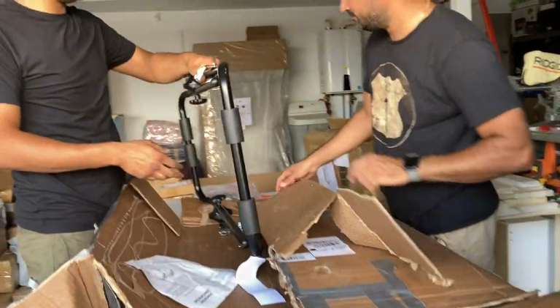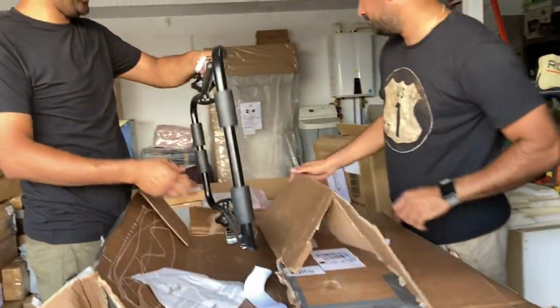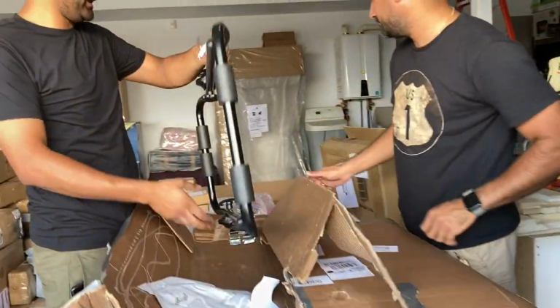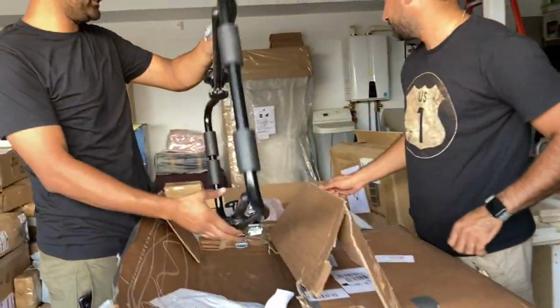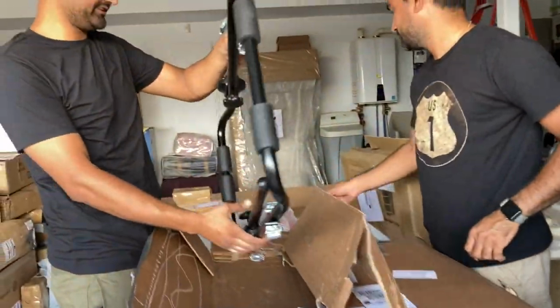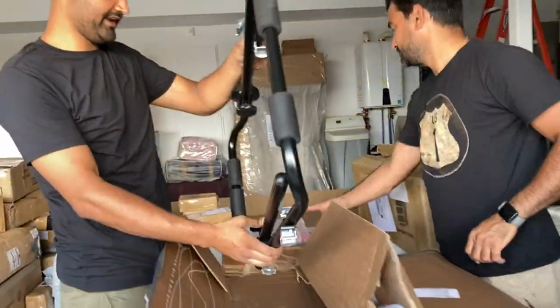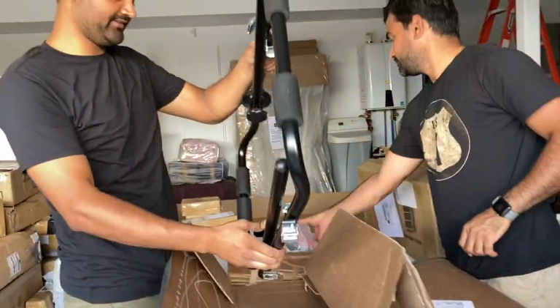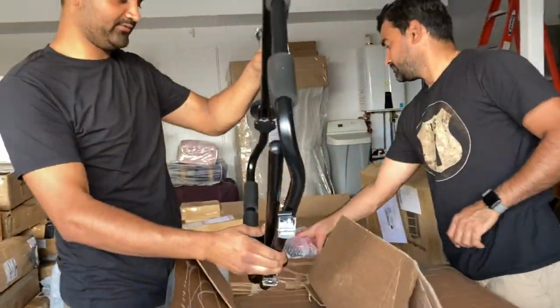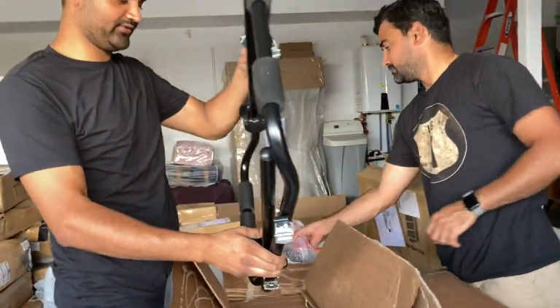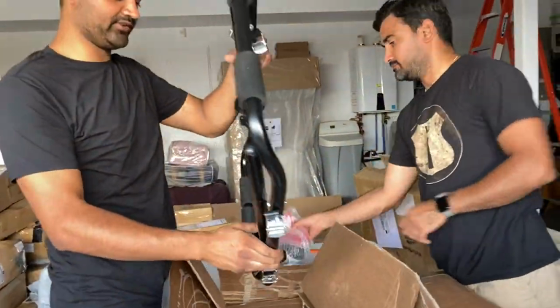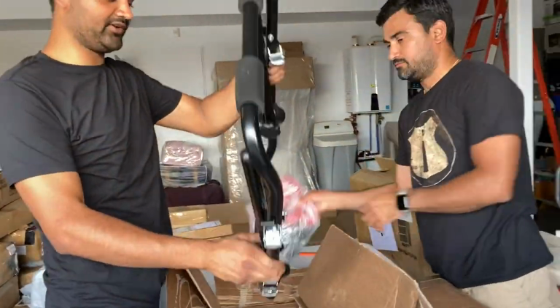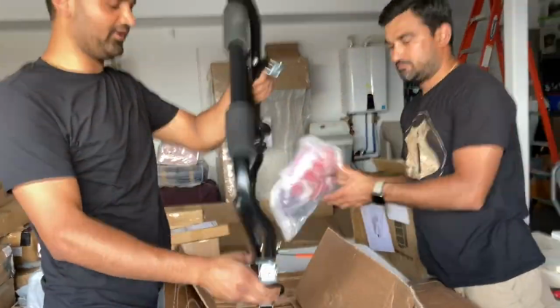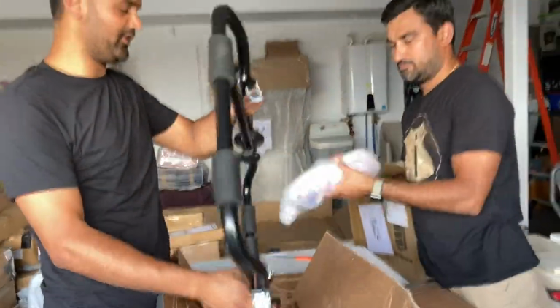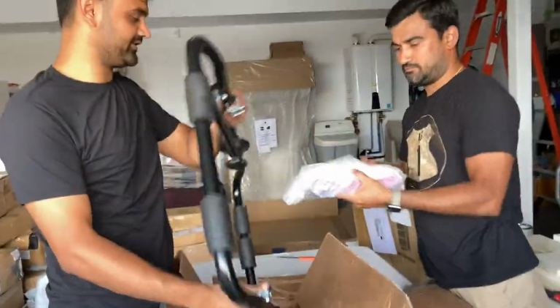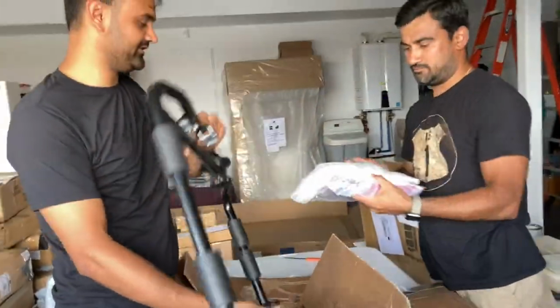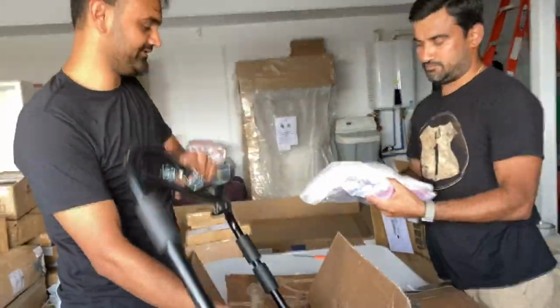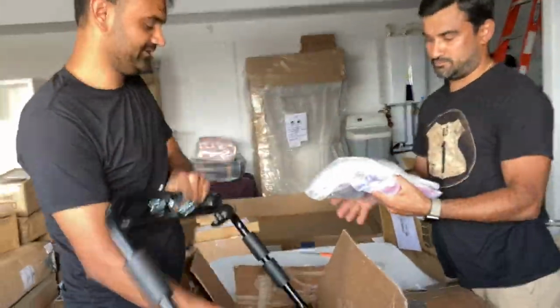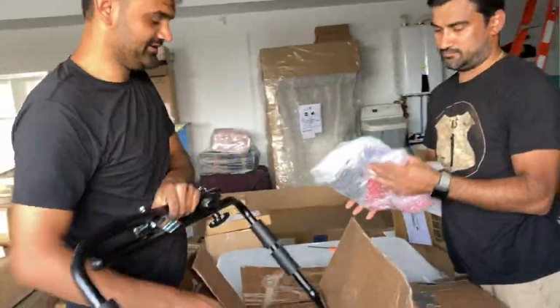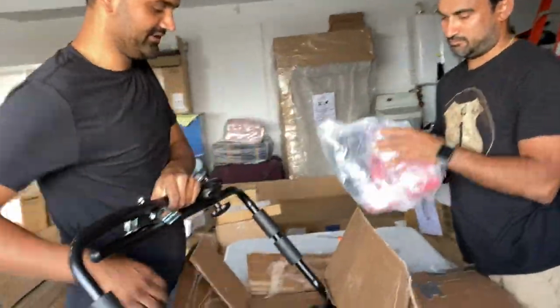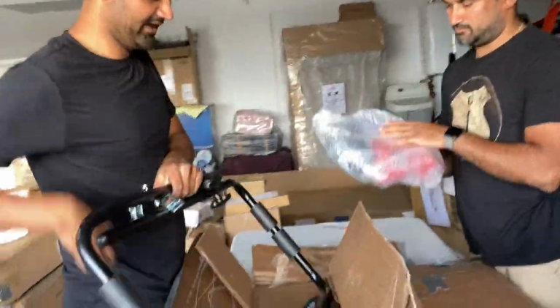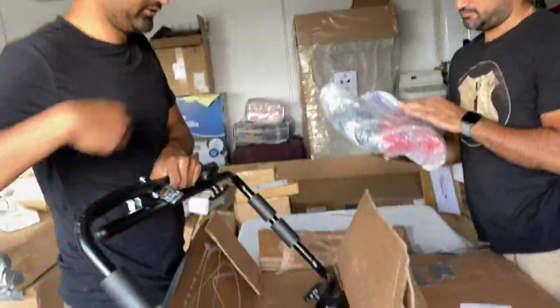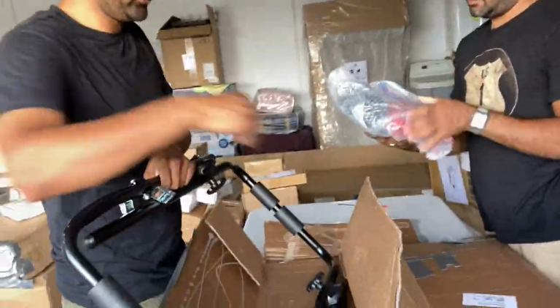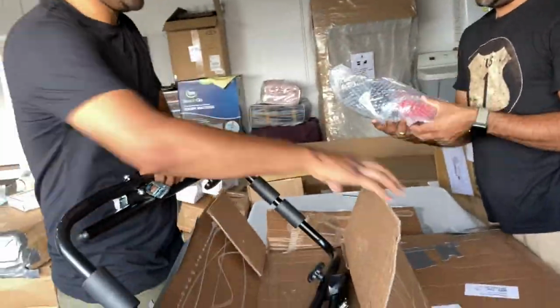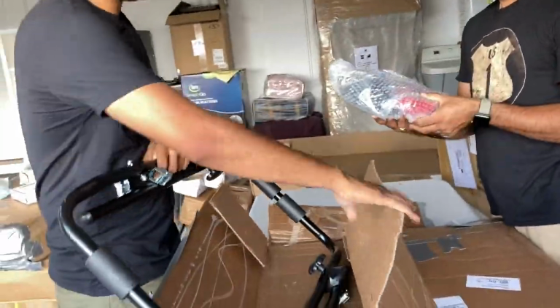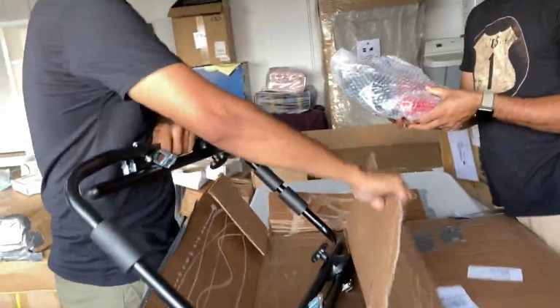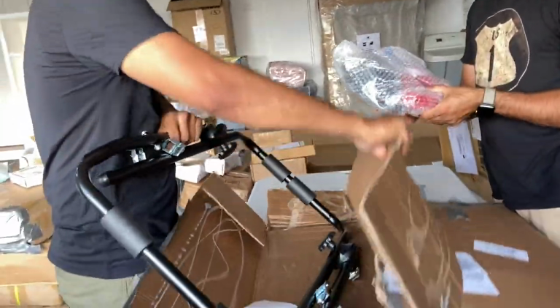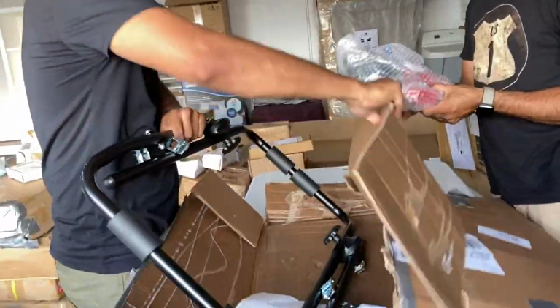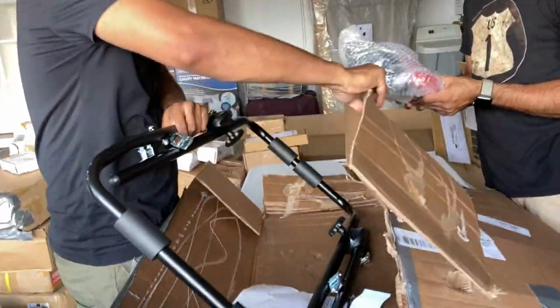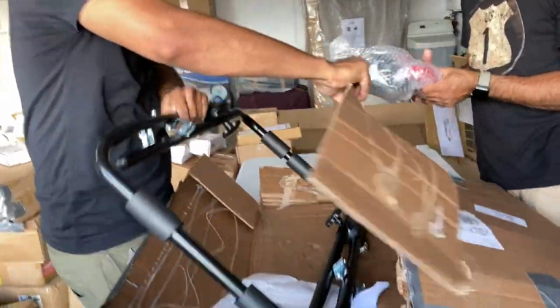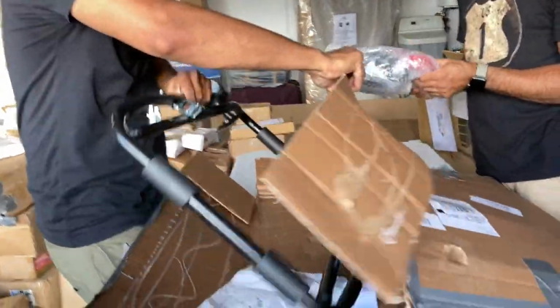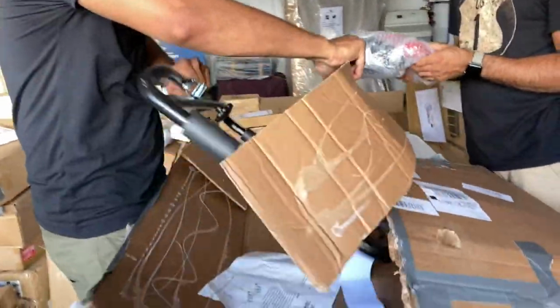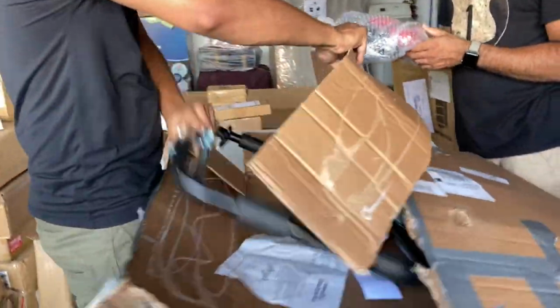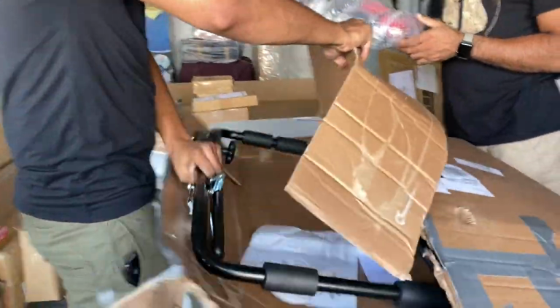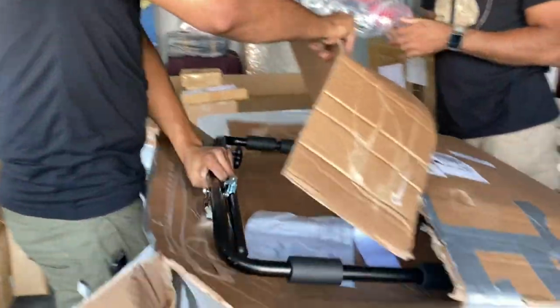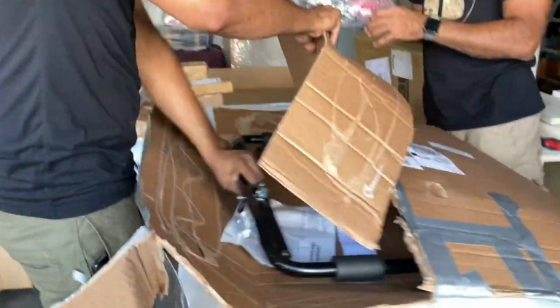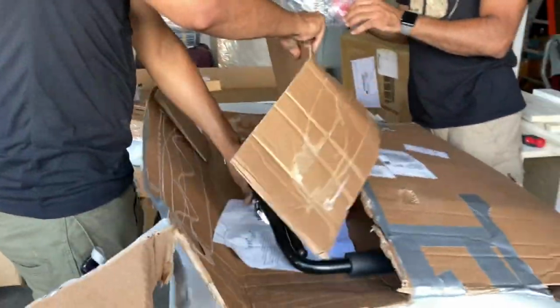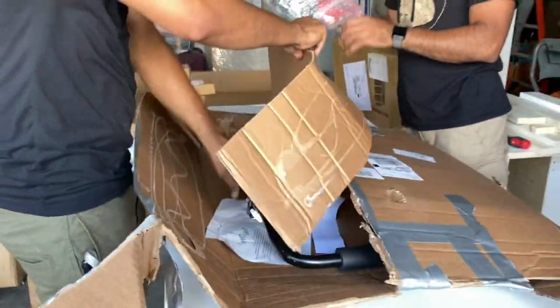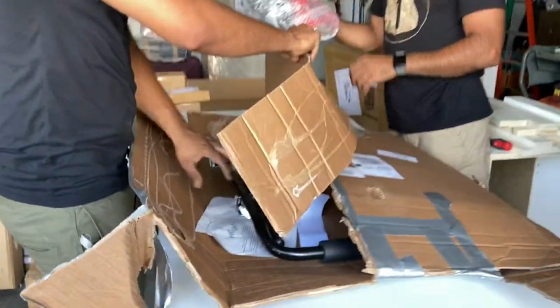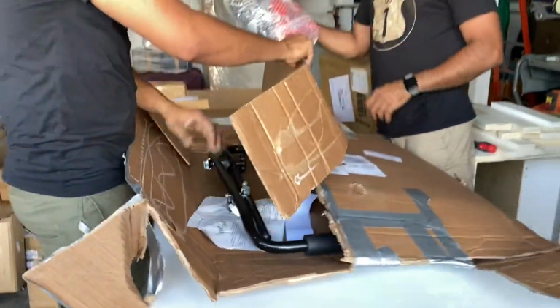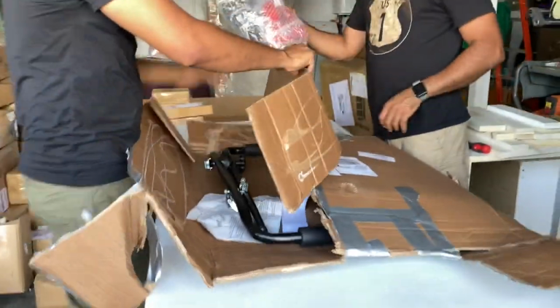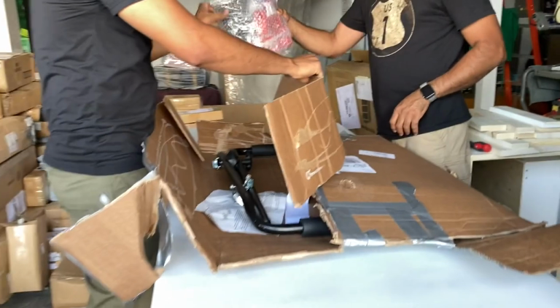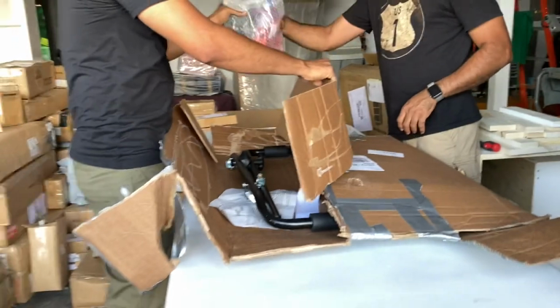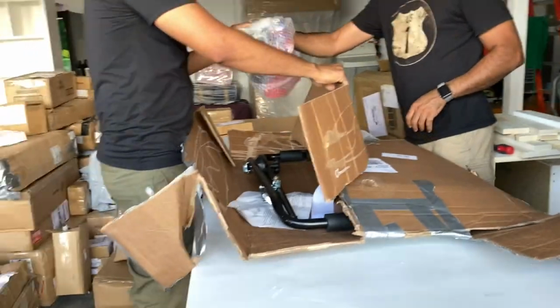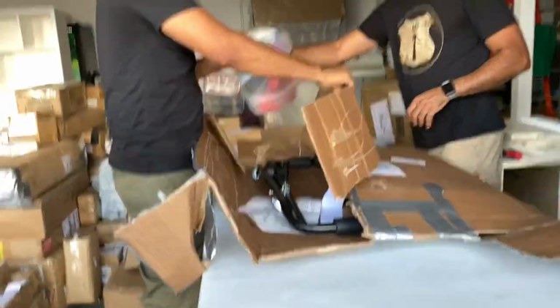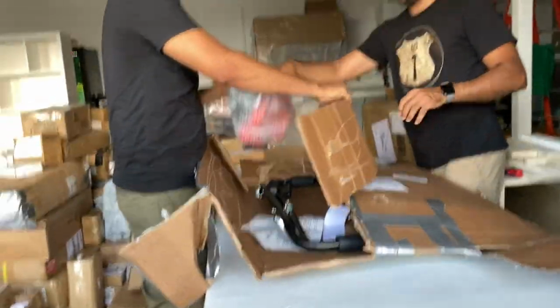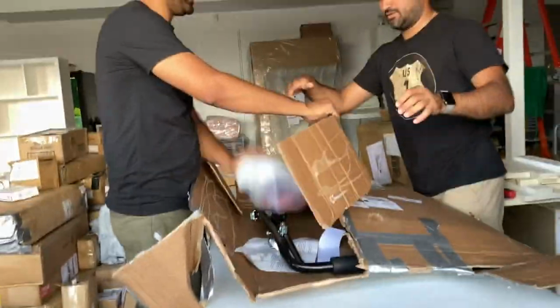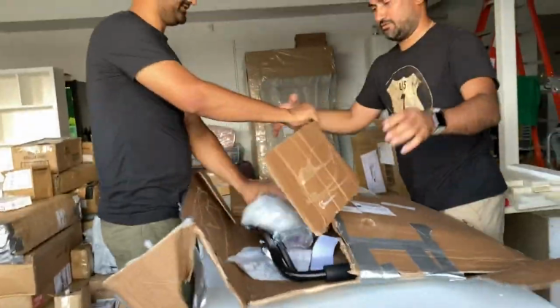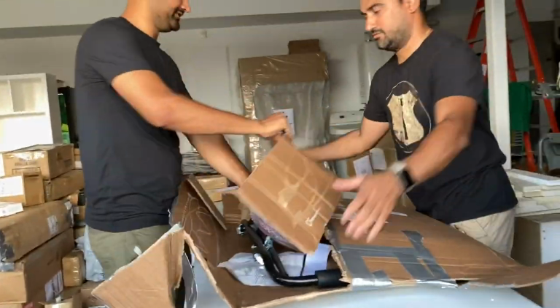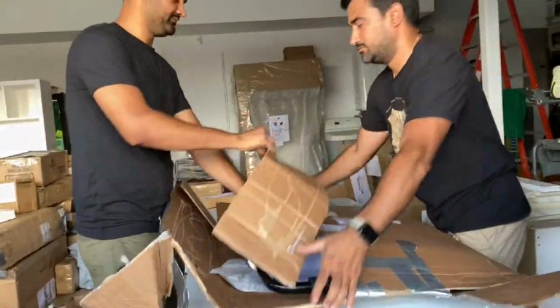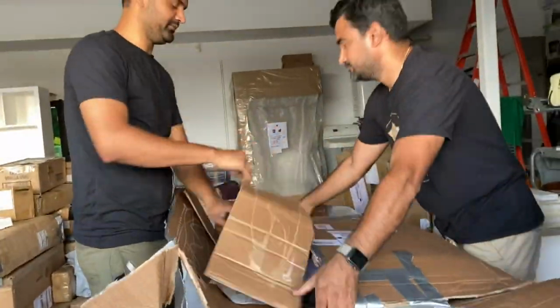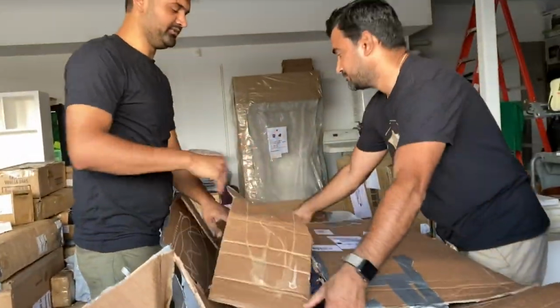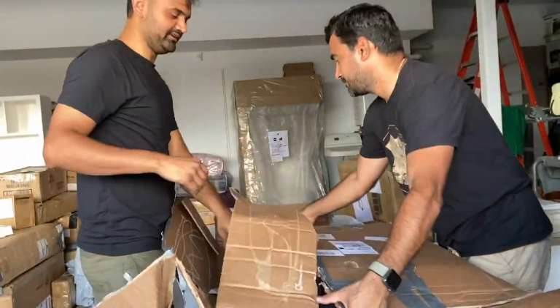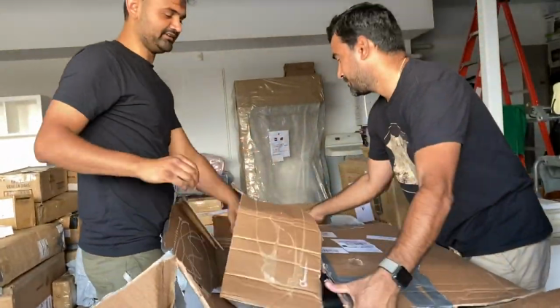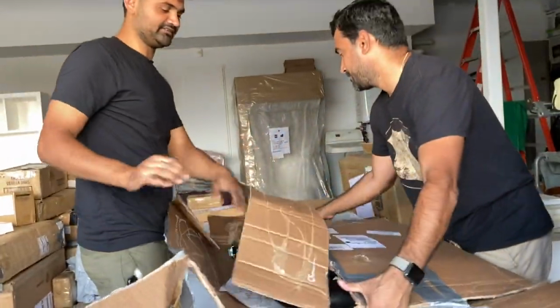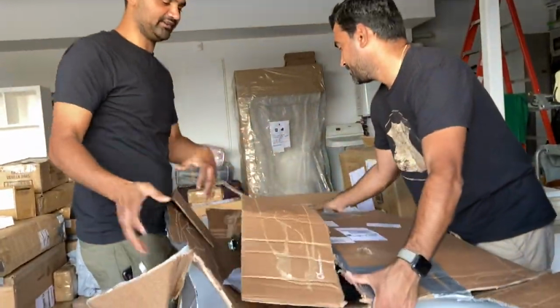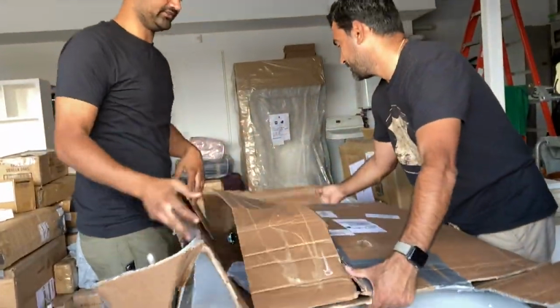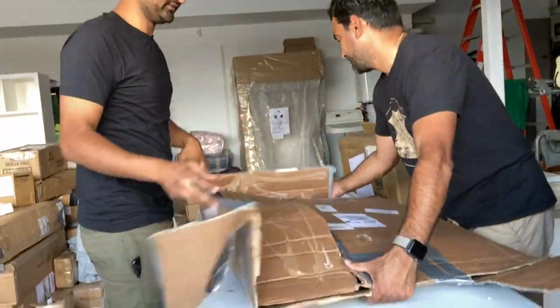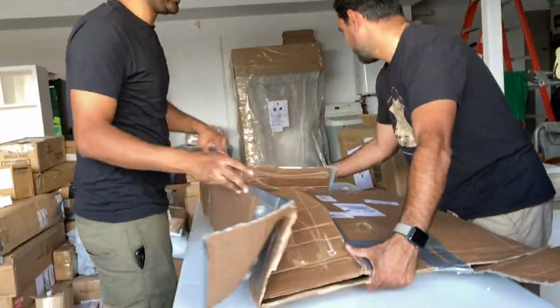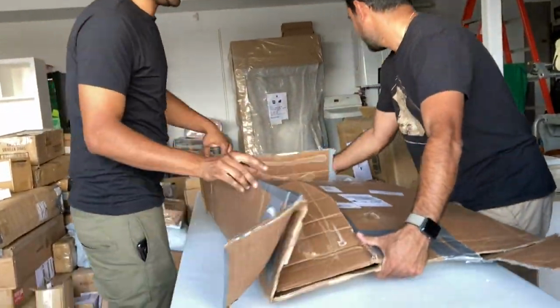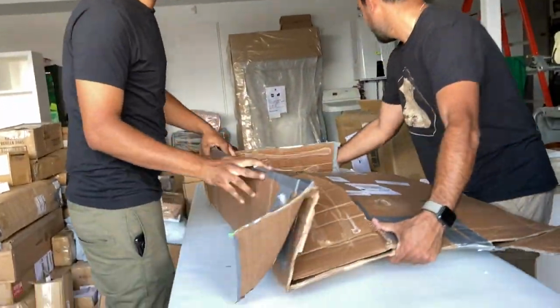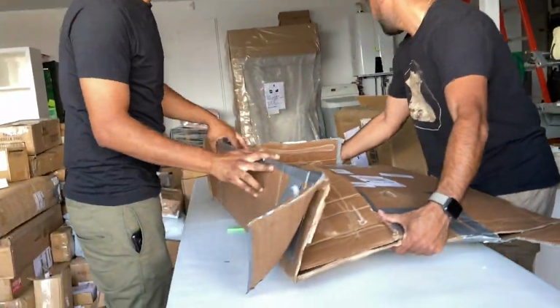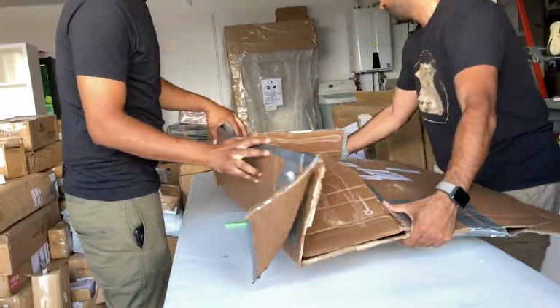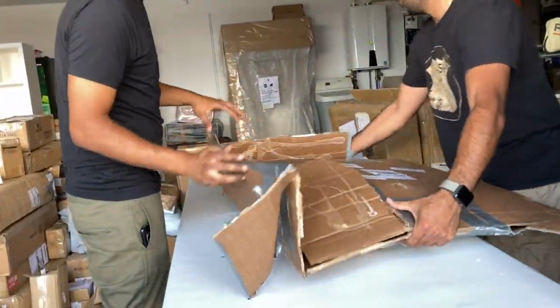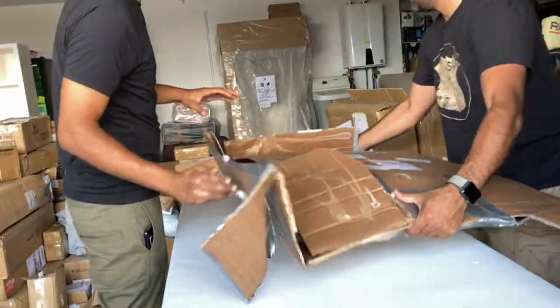It's a bike stand for the car that goes on your trunk to hold your bike. Maybe we can sell this at a good price.